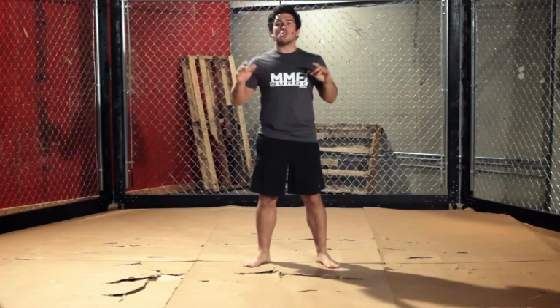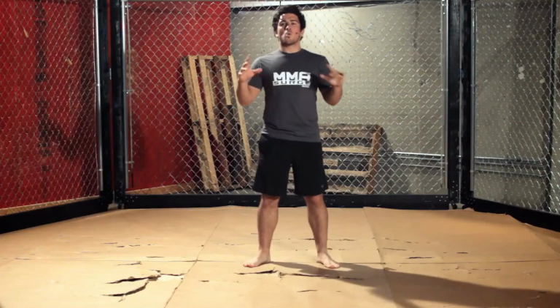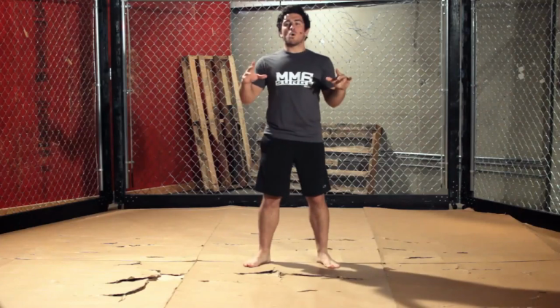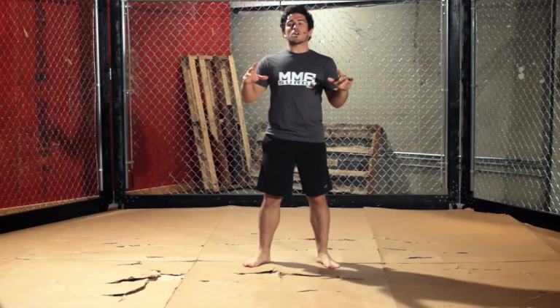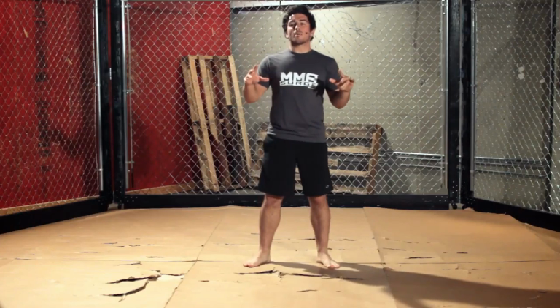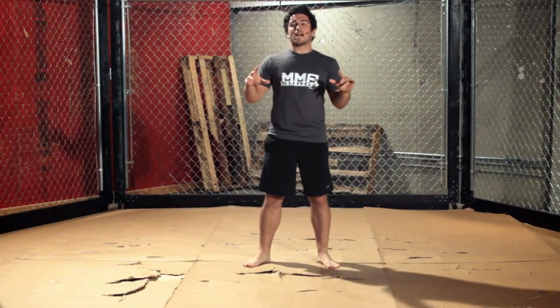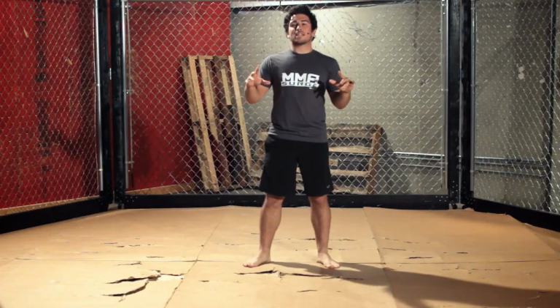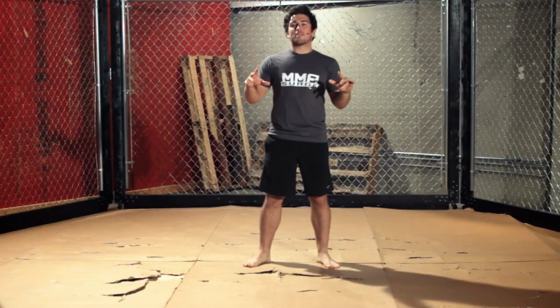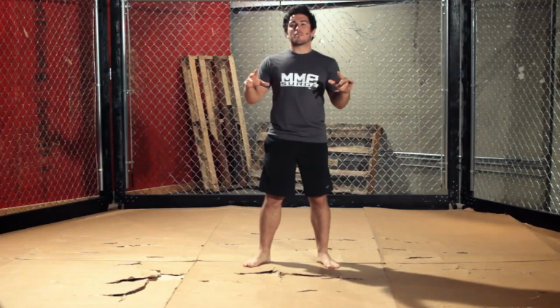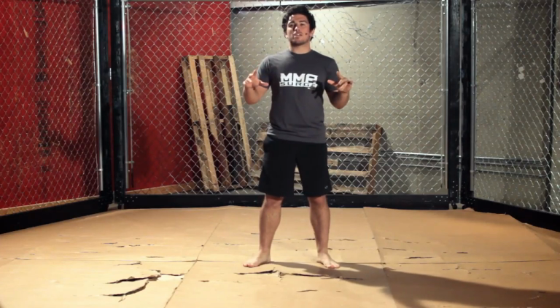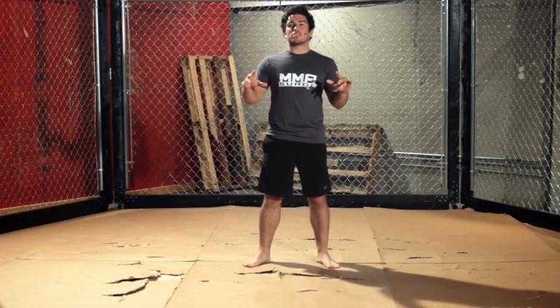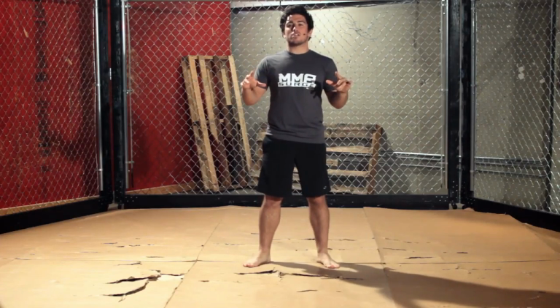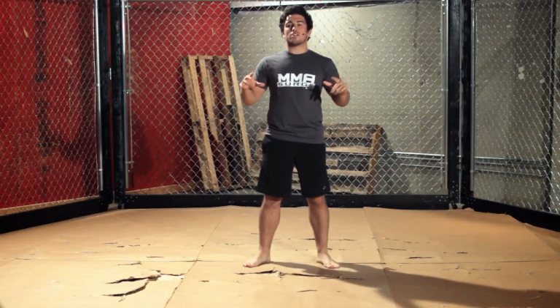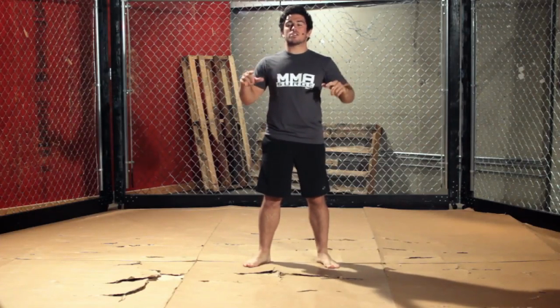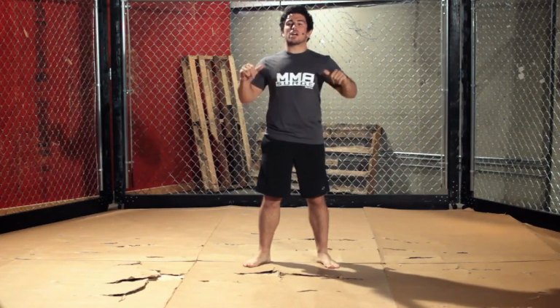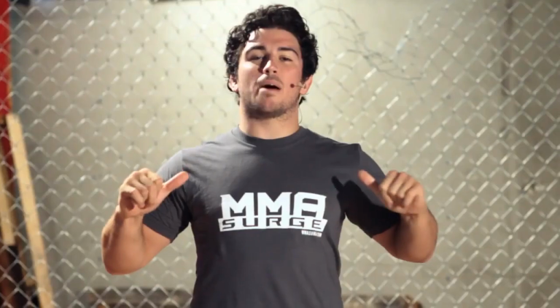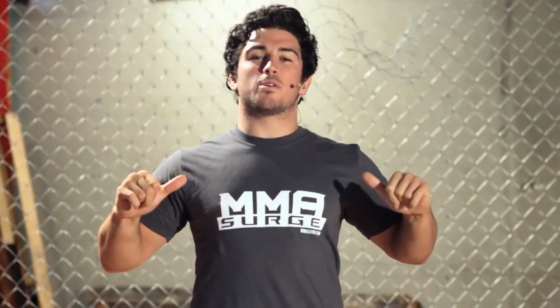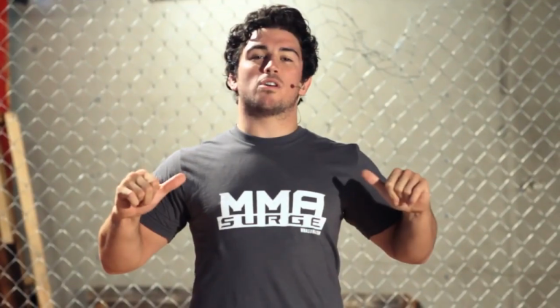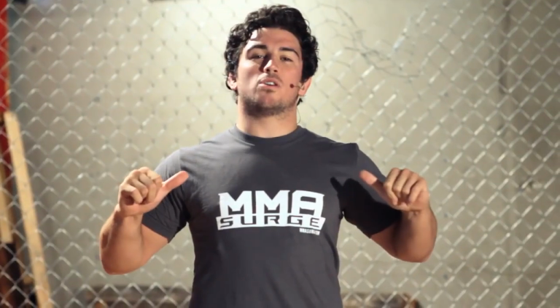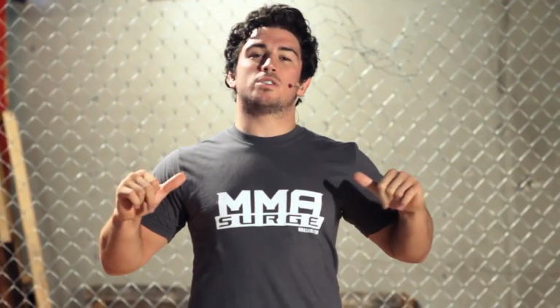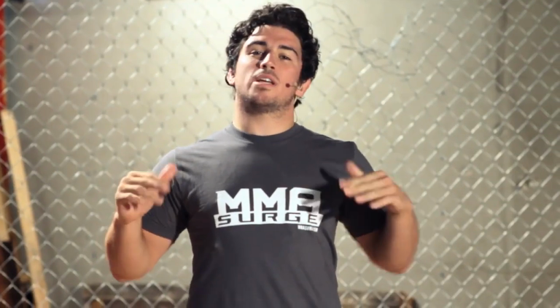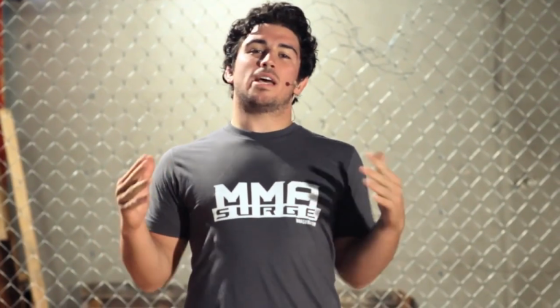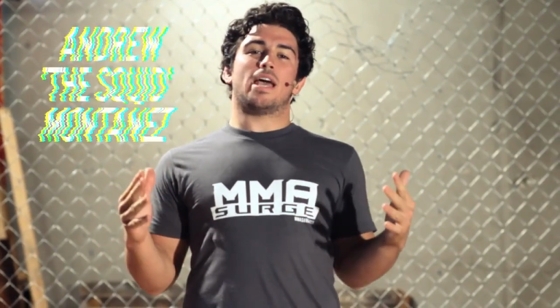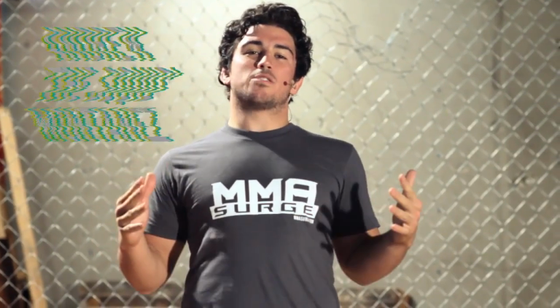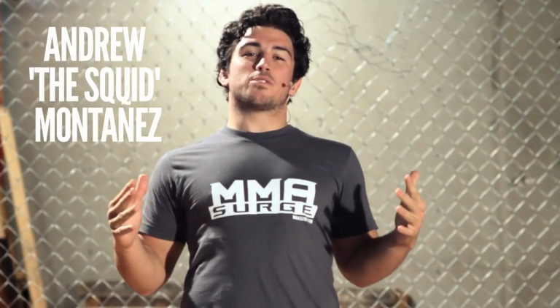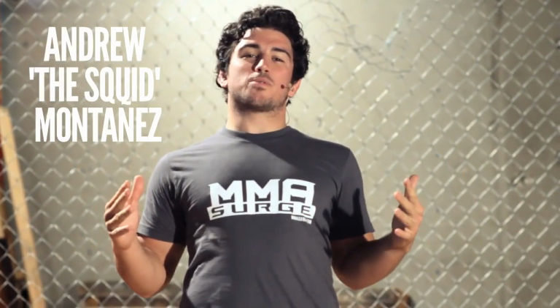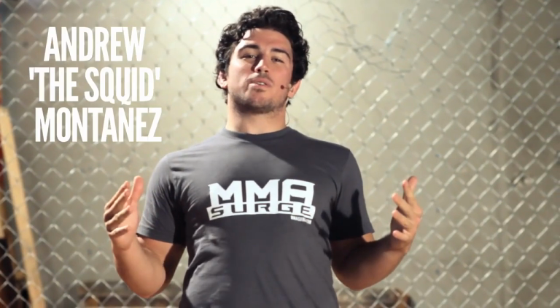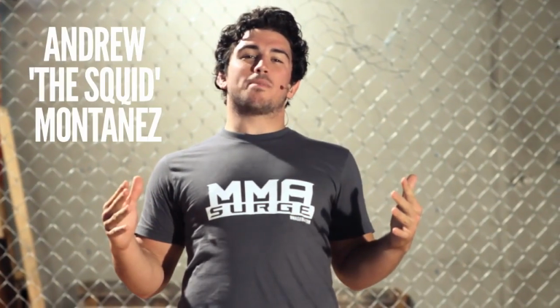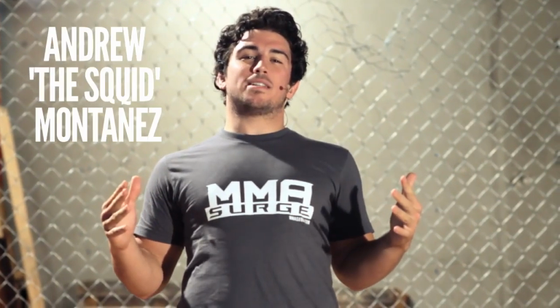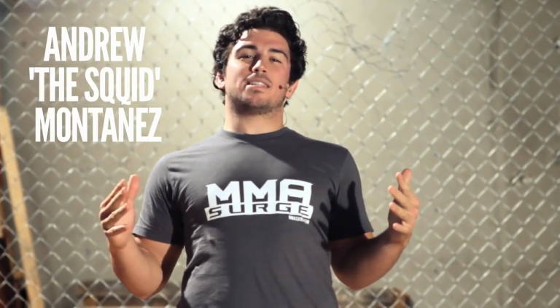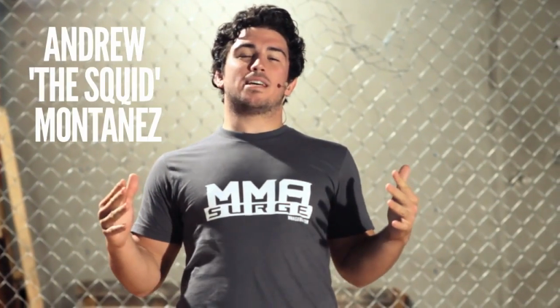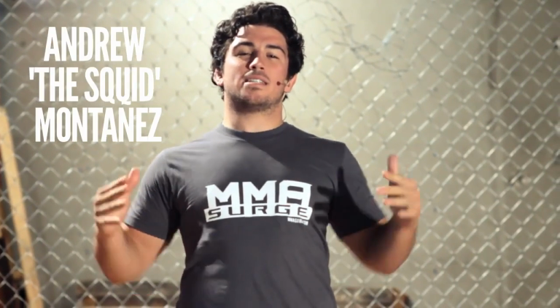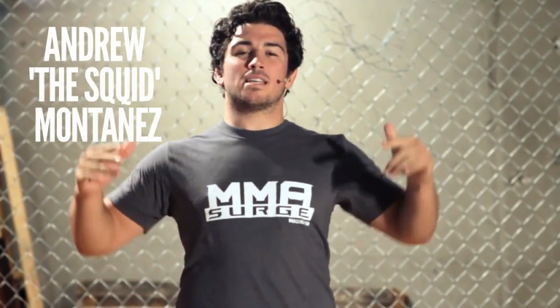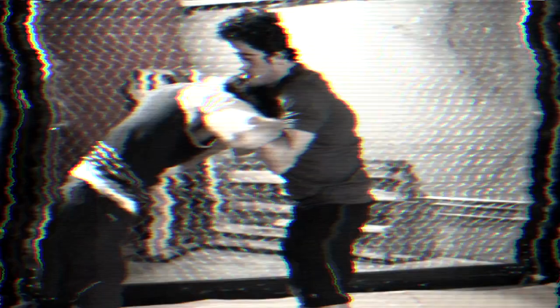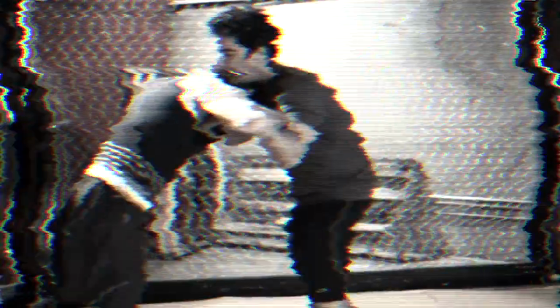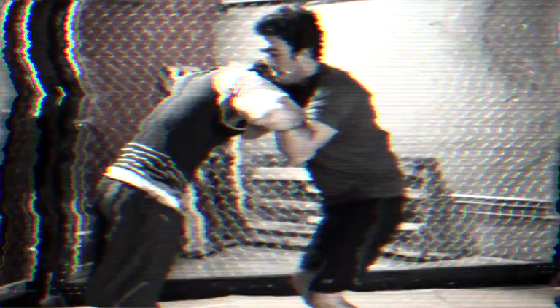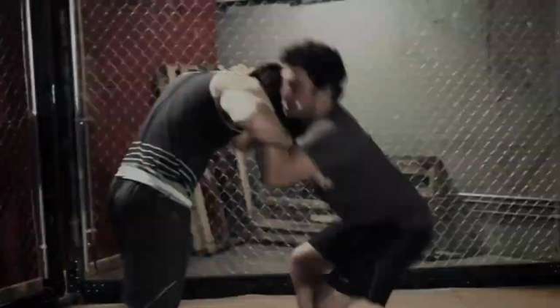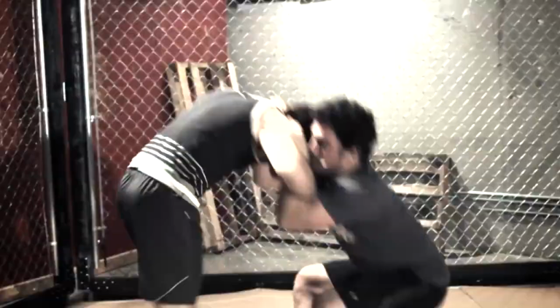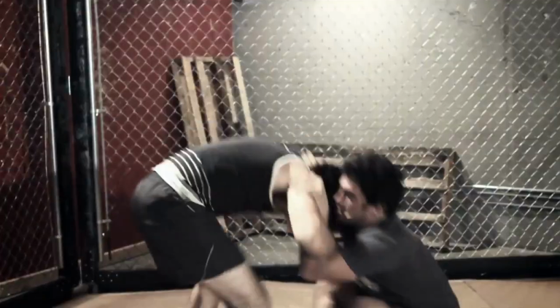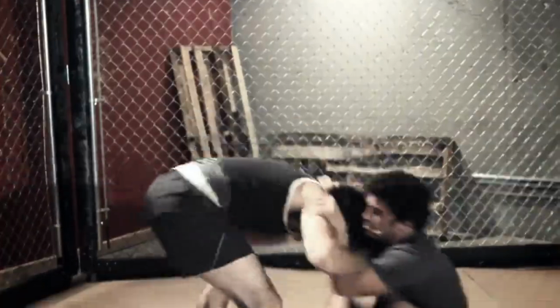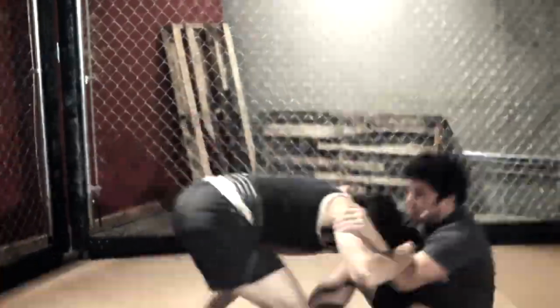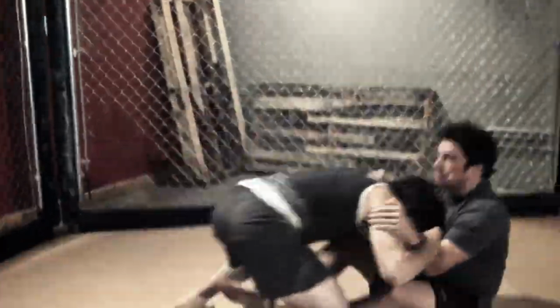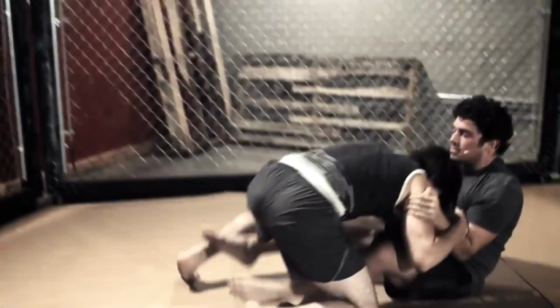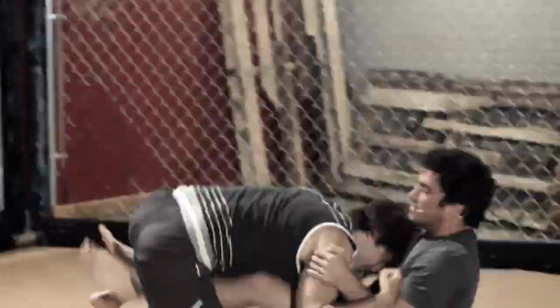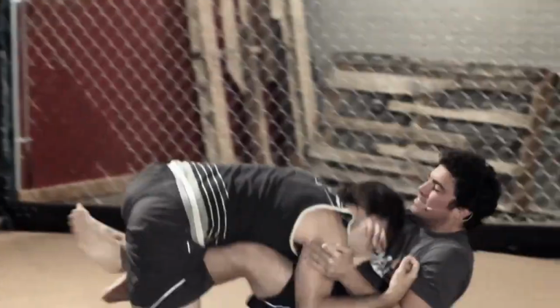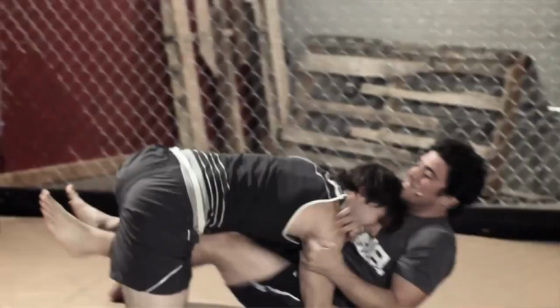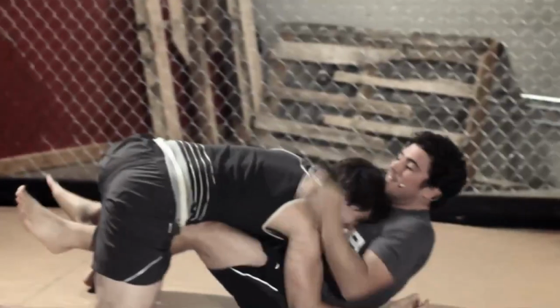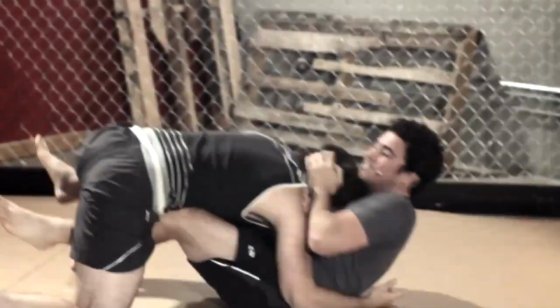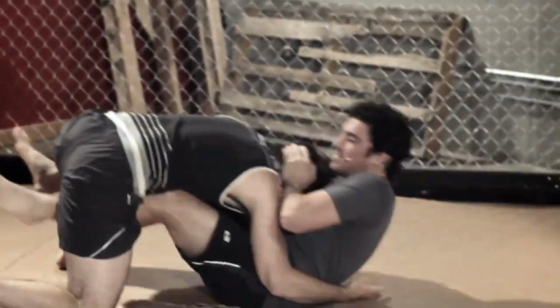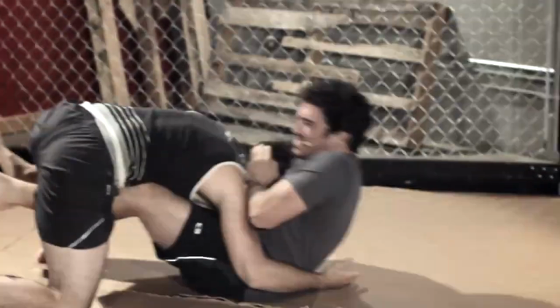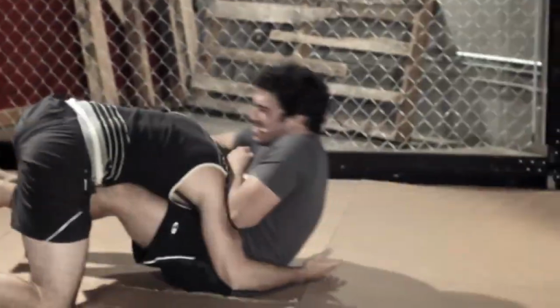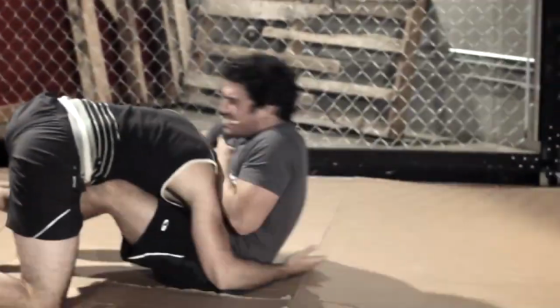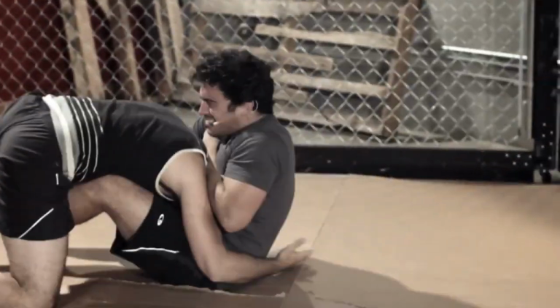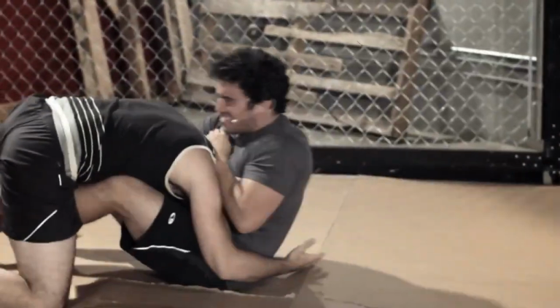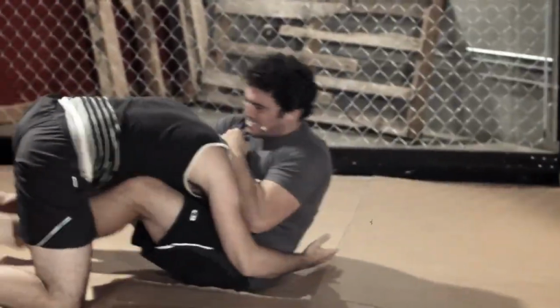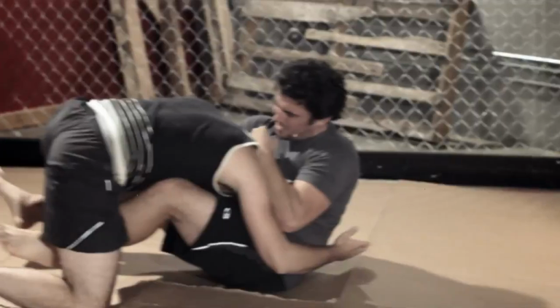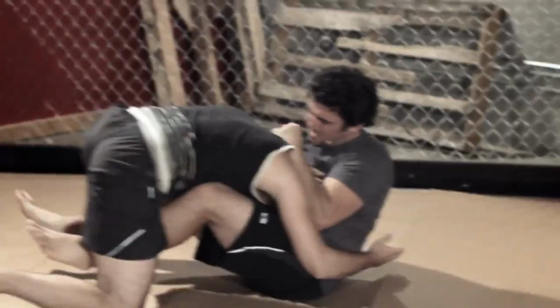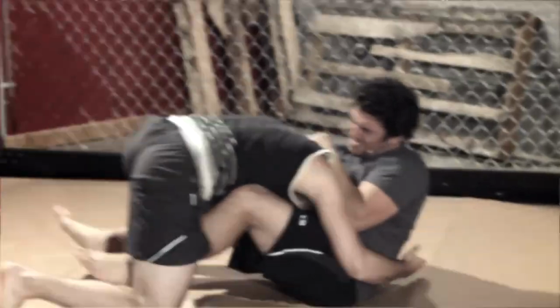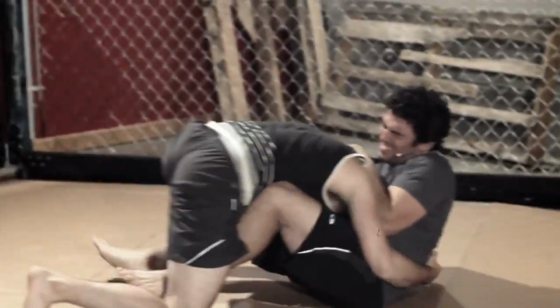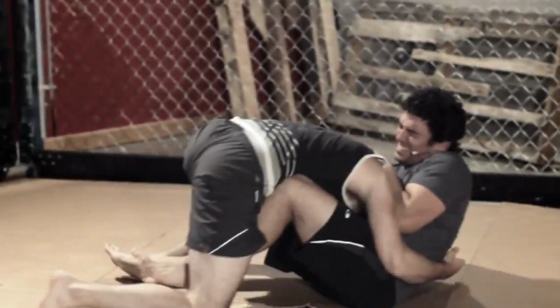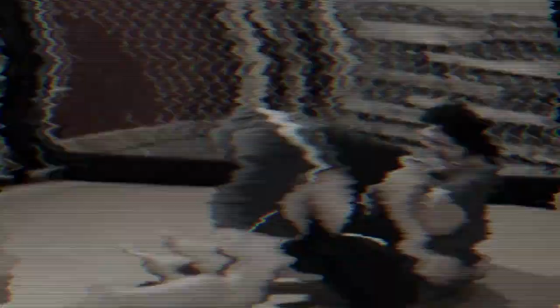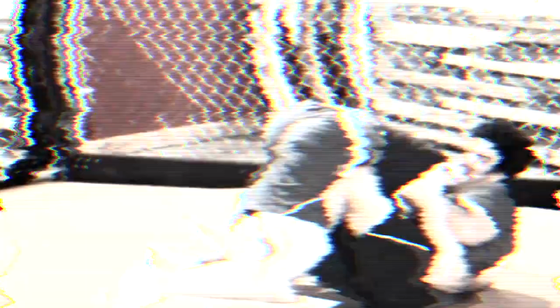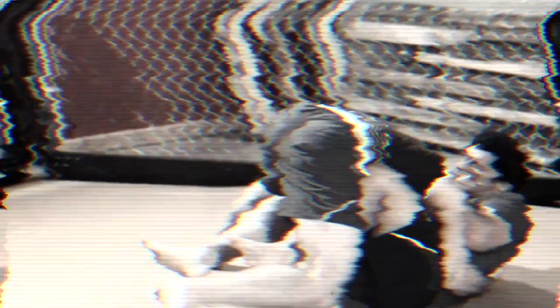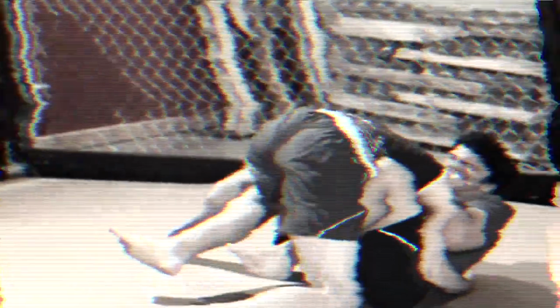Welcome back to MMA Surge. I'm your host, Andrew the Squid Montanez. On this episode, I'm going to teach you guys the Cobra Choke.